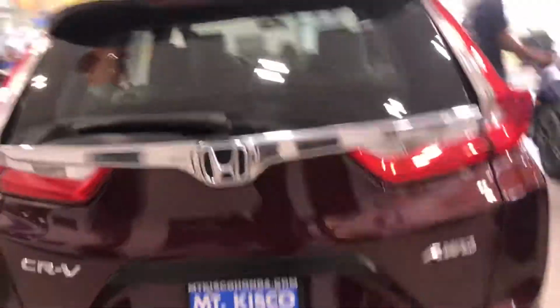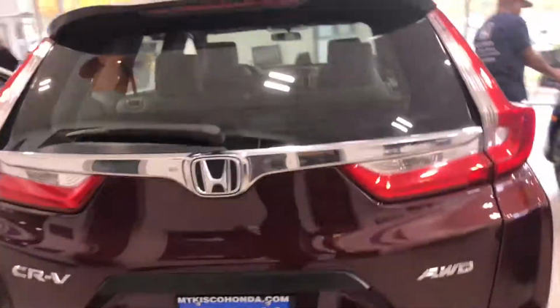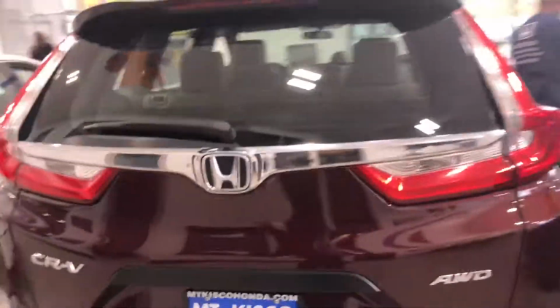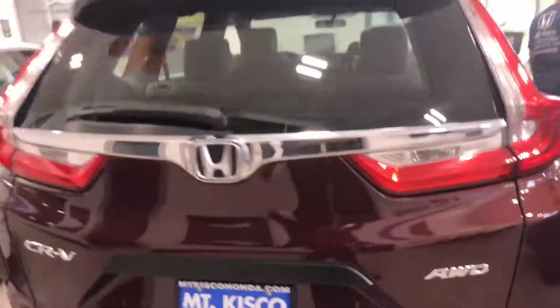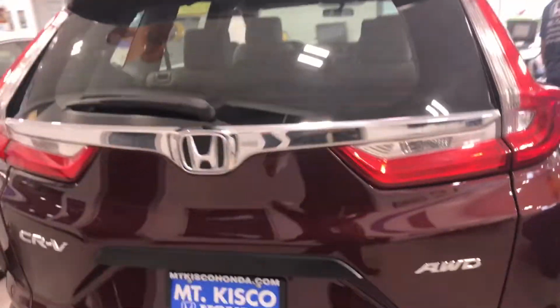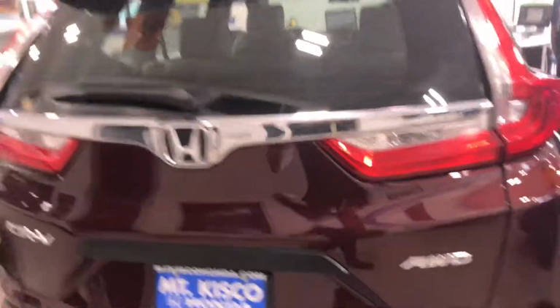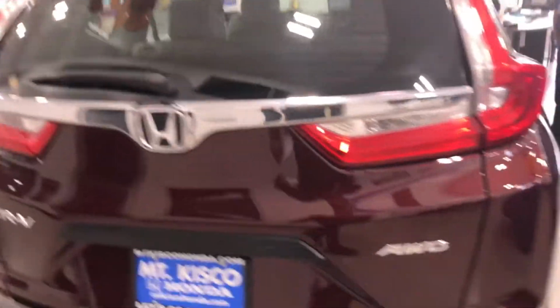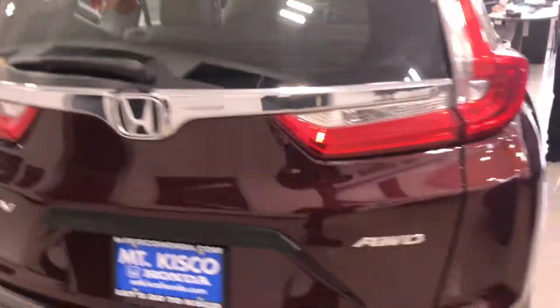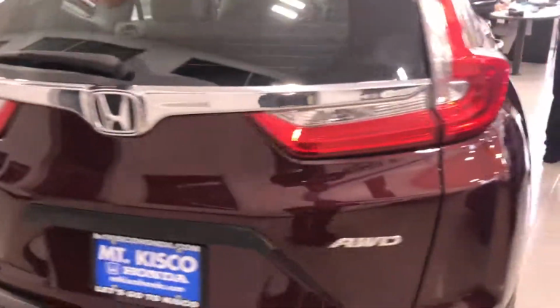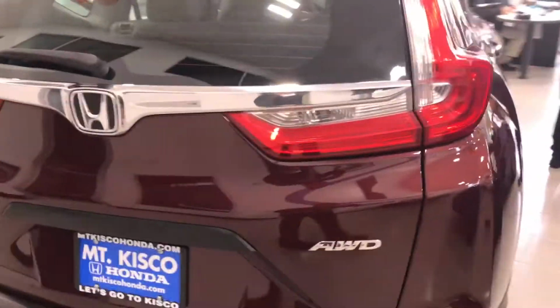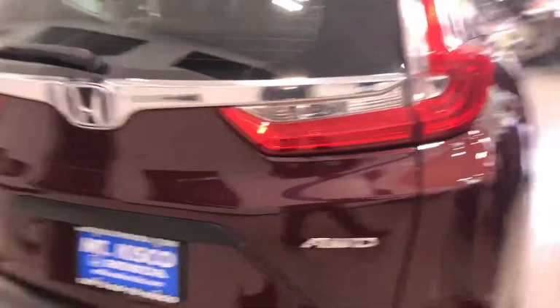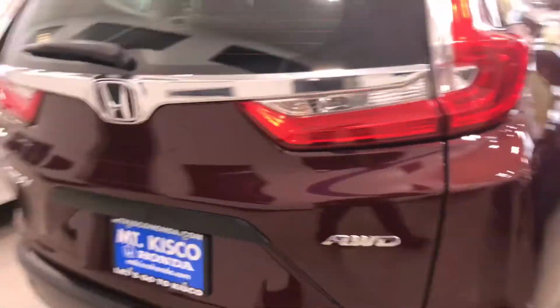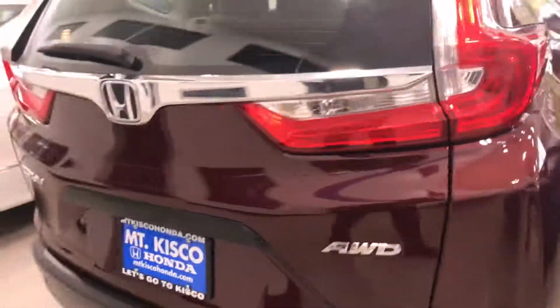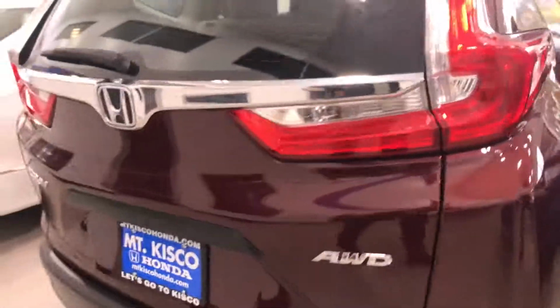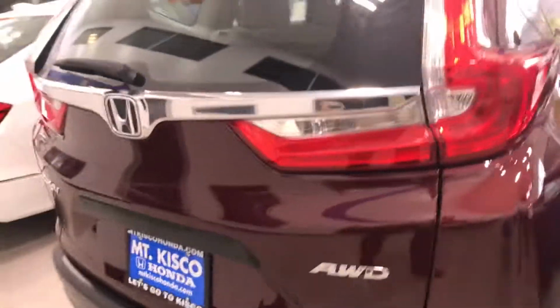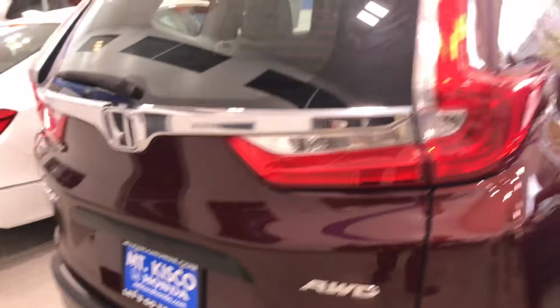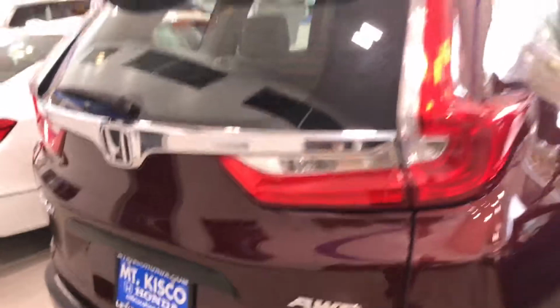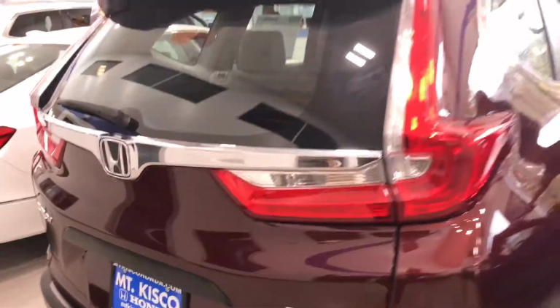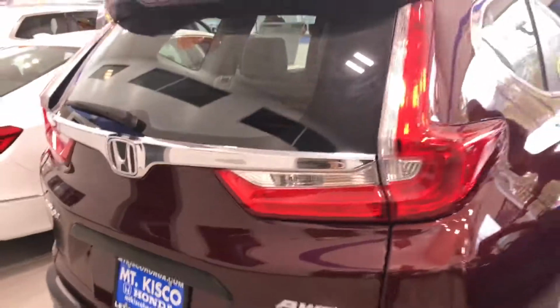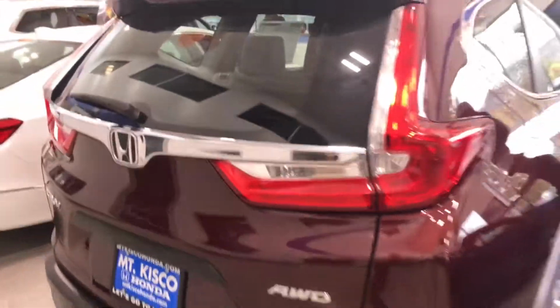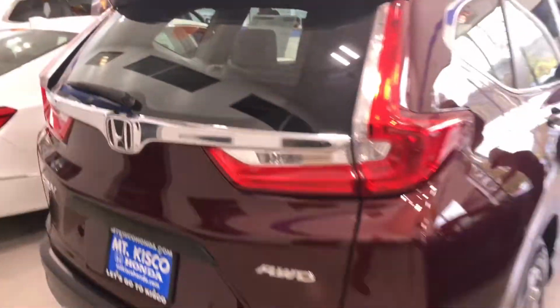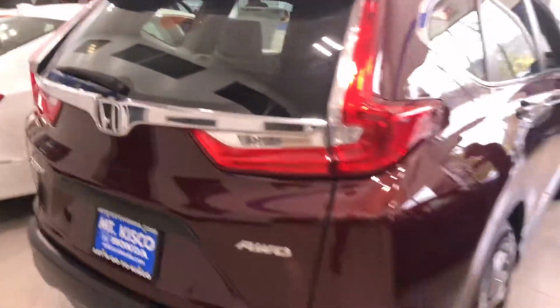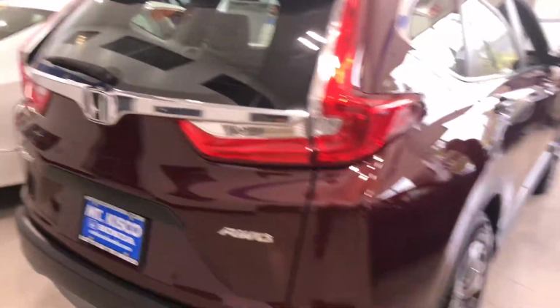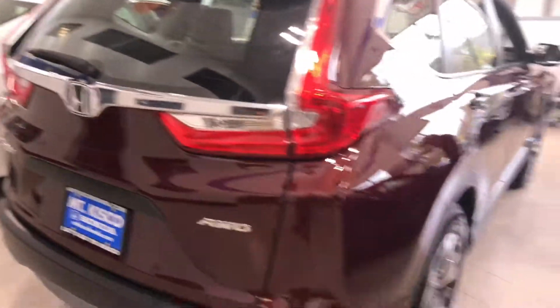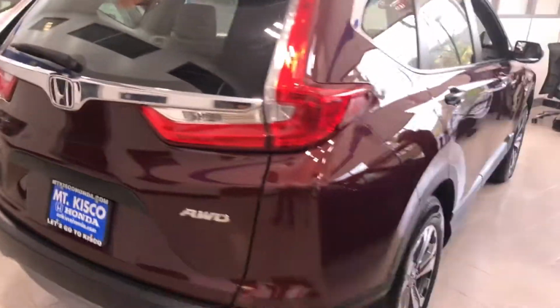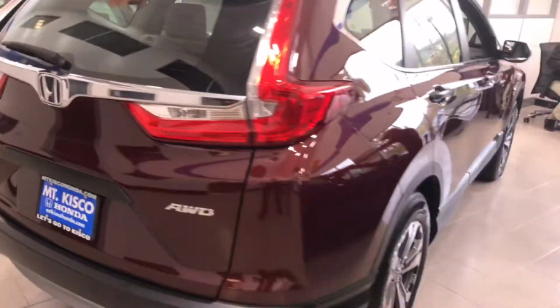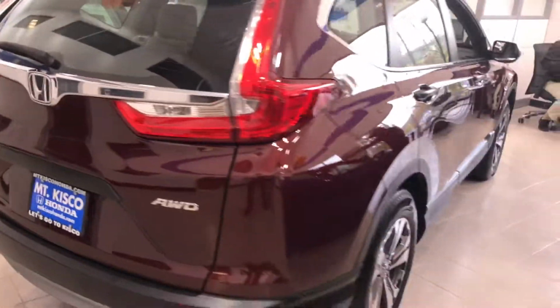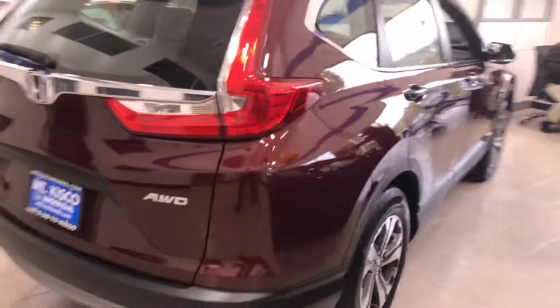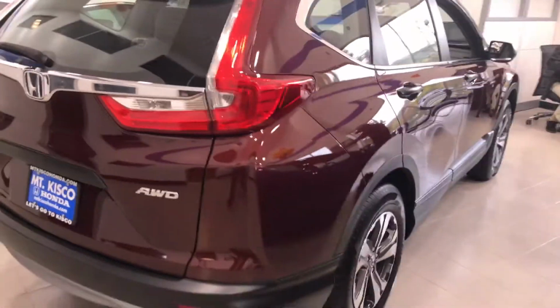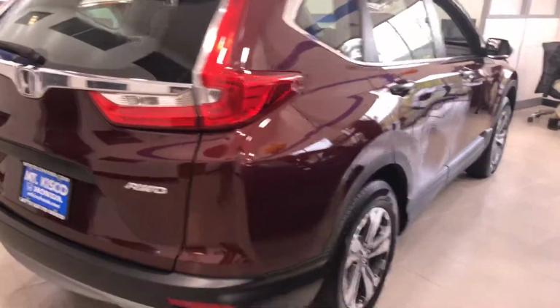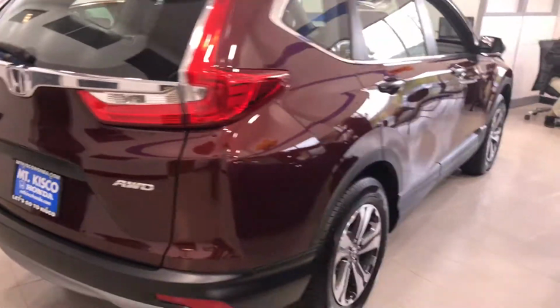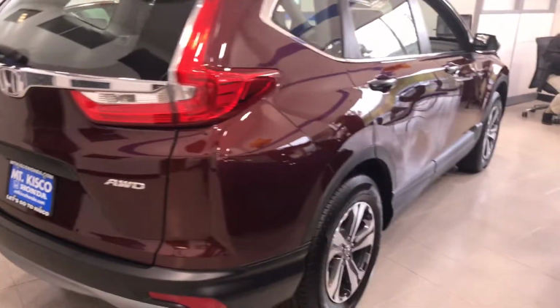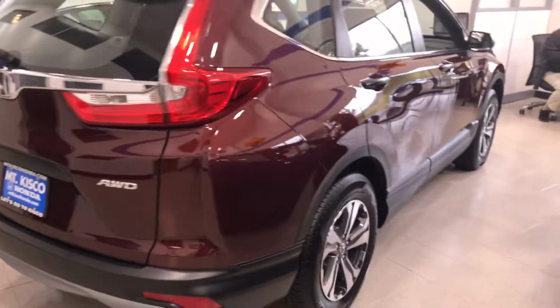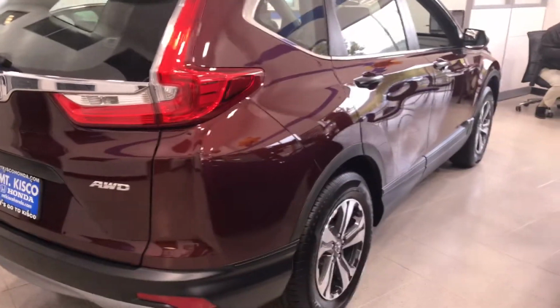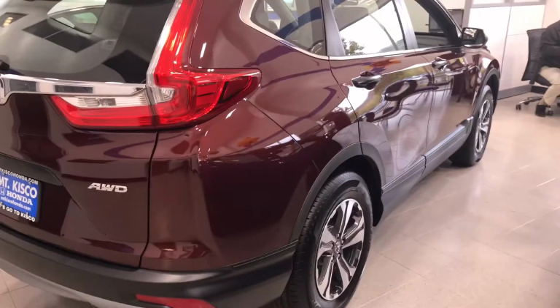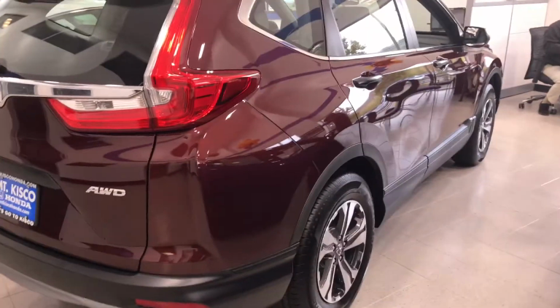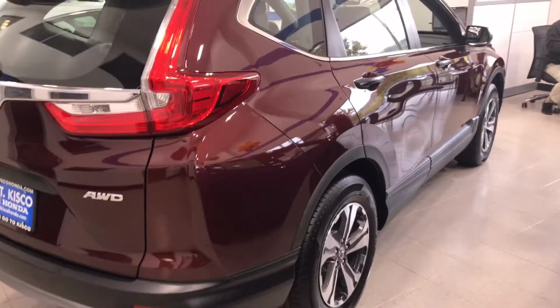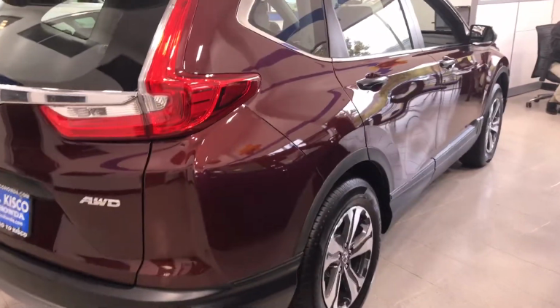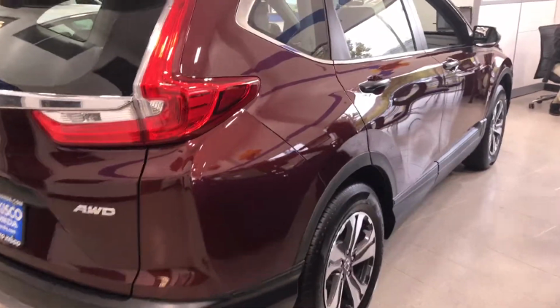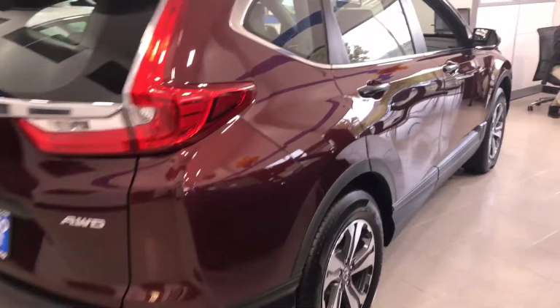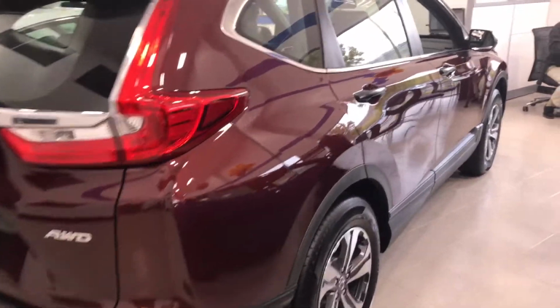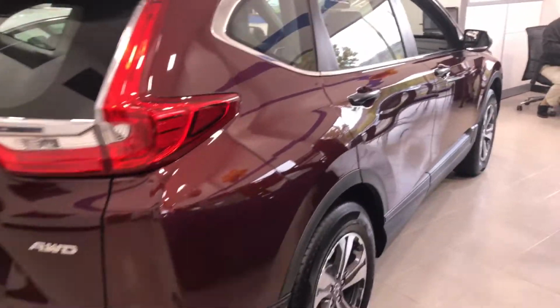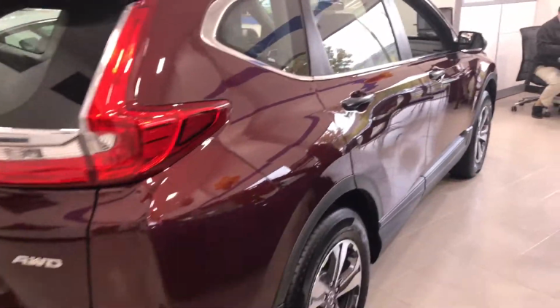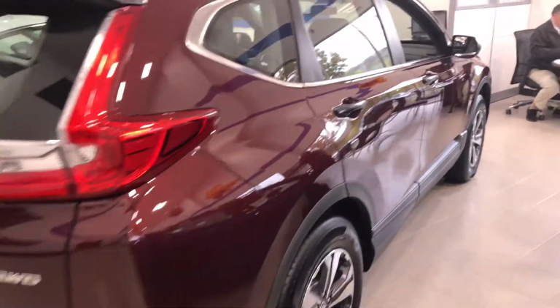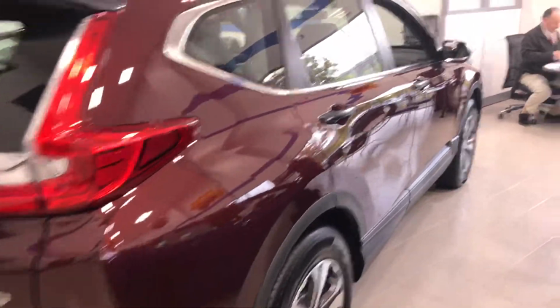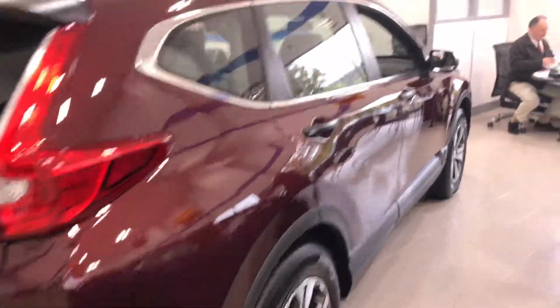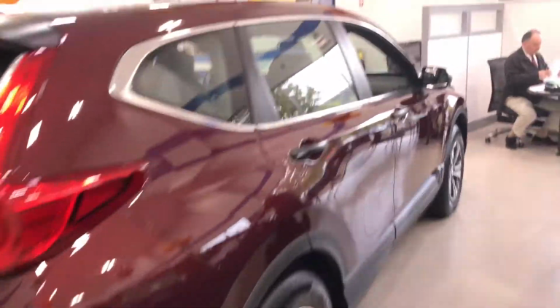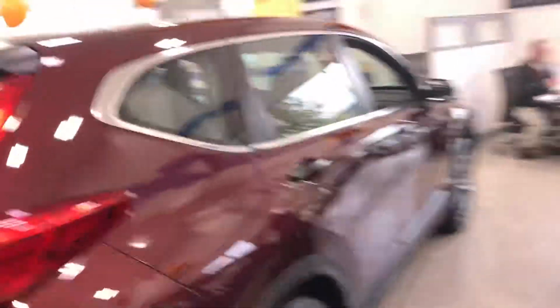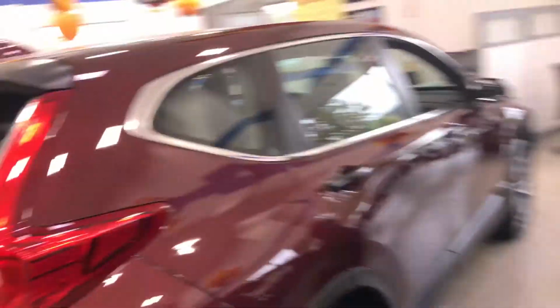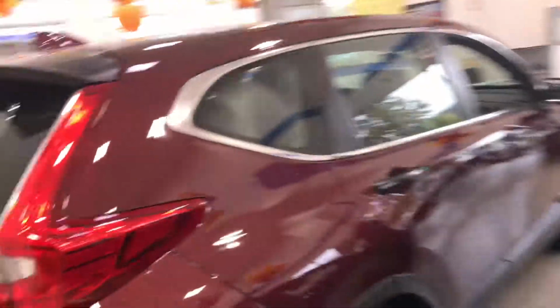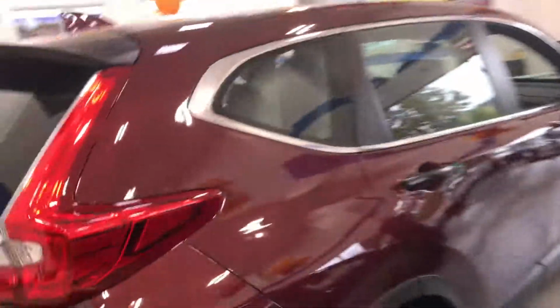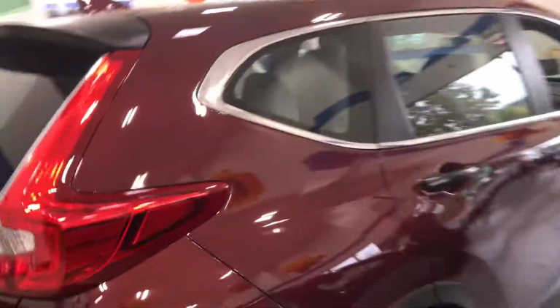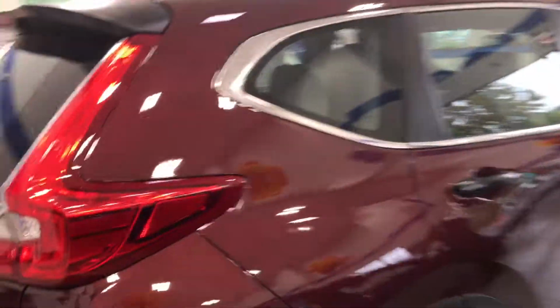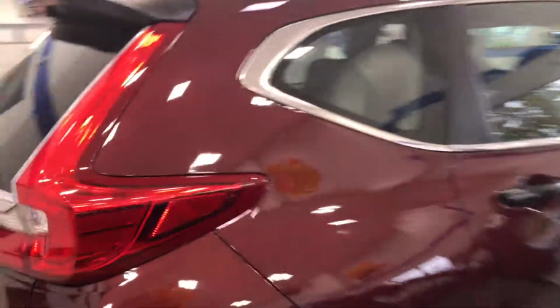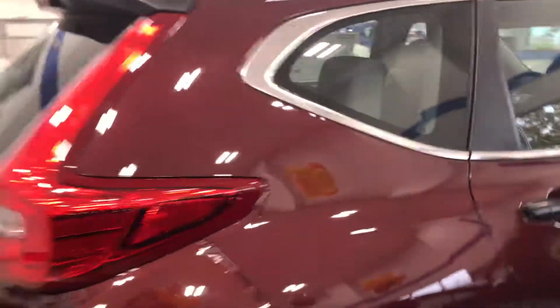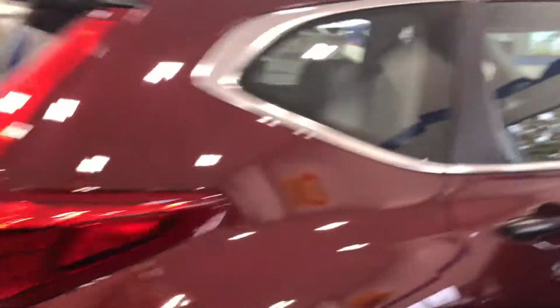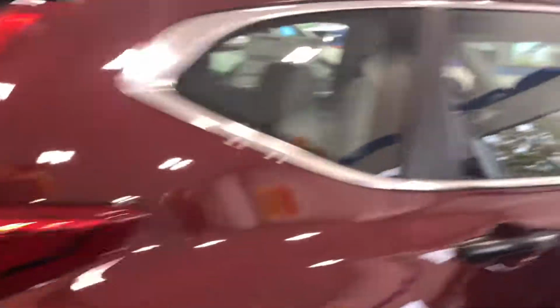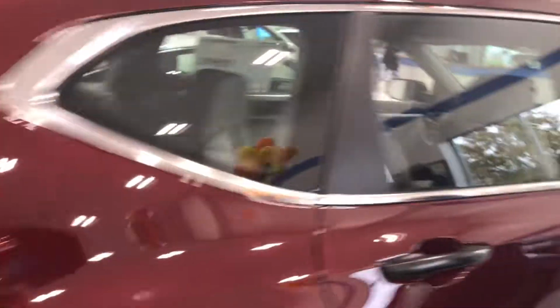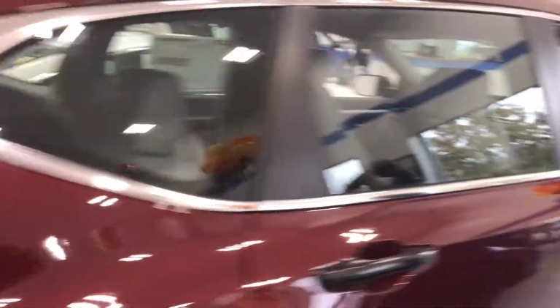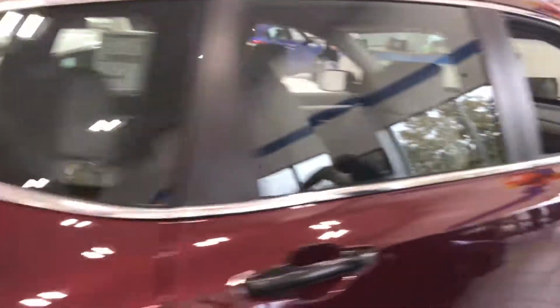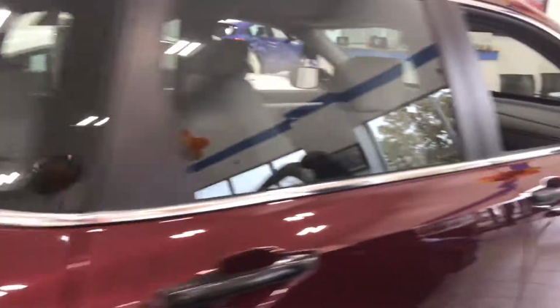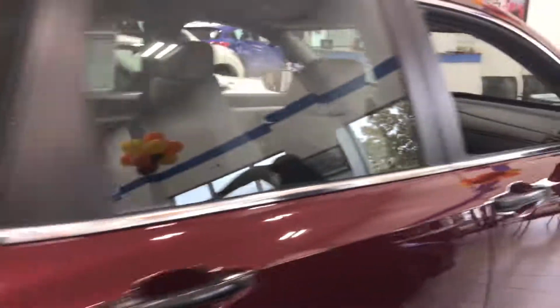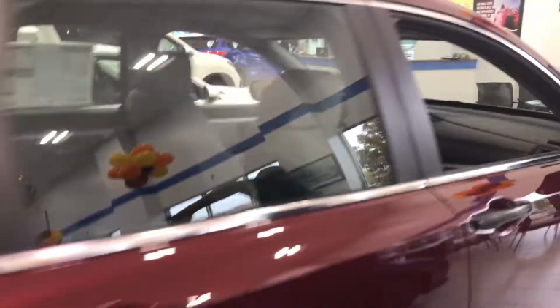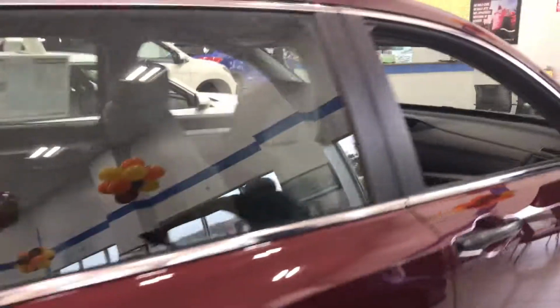You do have push-button start and you get a remote start. I definitely recommend you come on in and take it for a test drive — you'll be amazed at how the vehicle drives and handles.